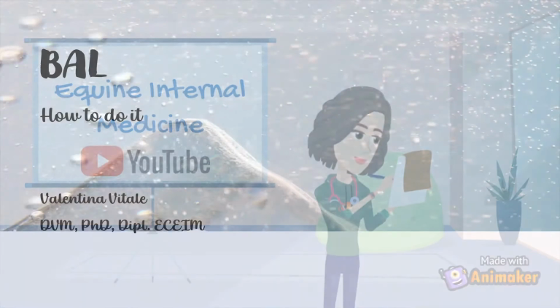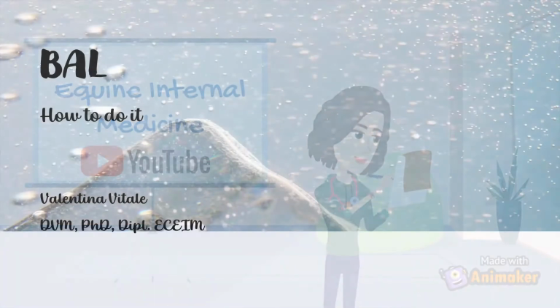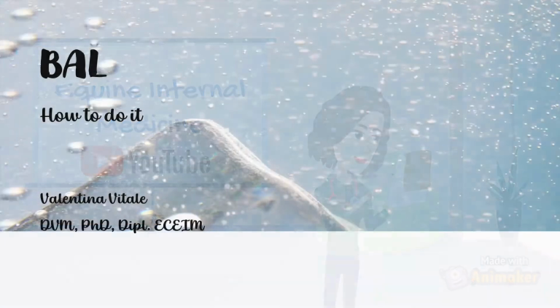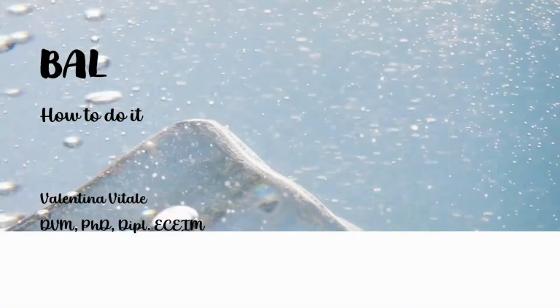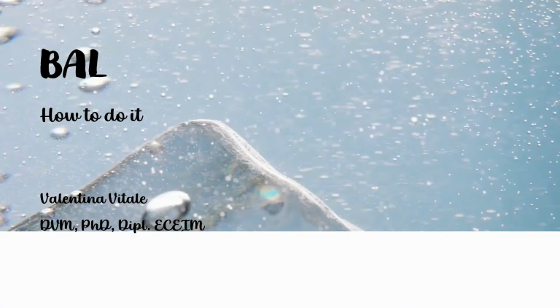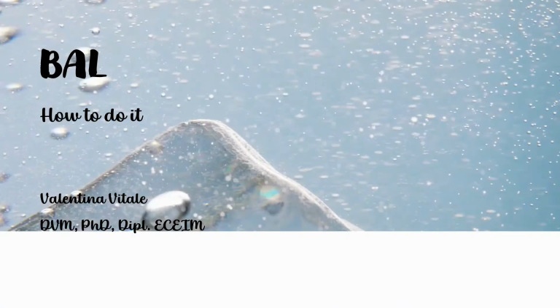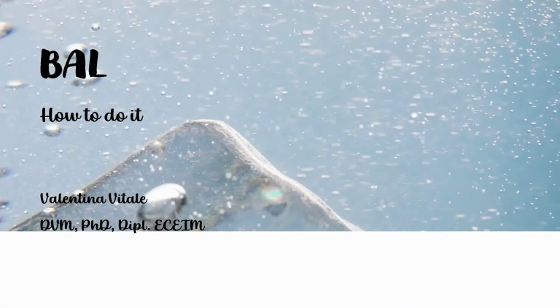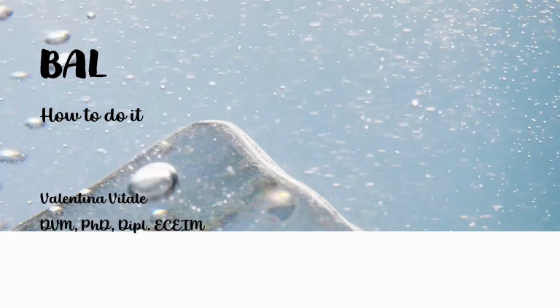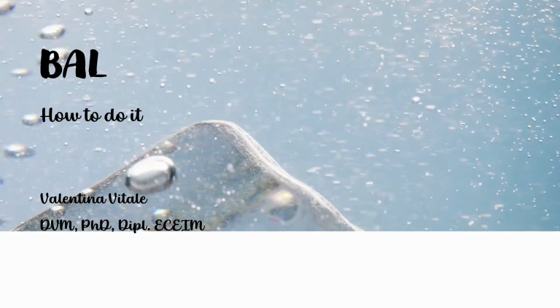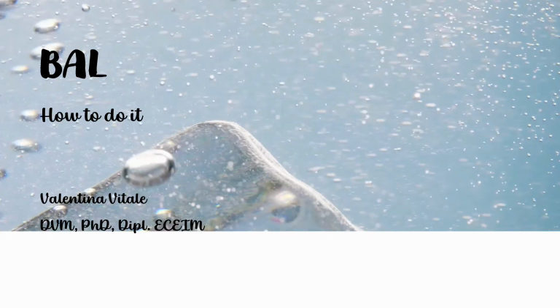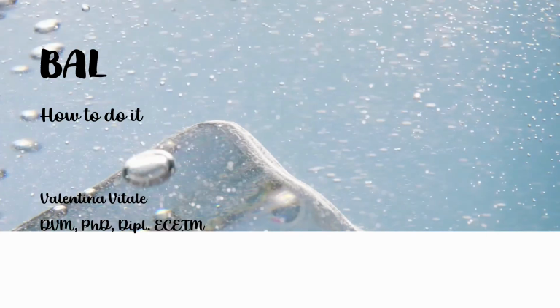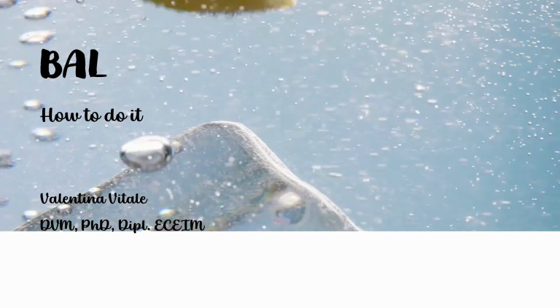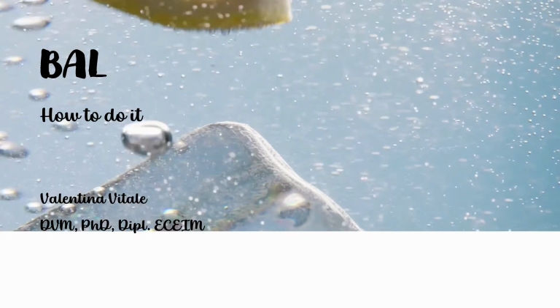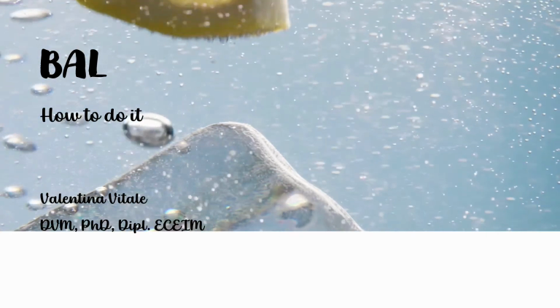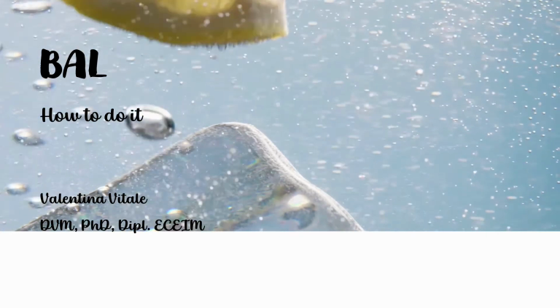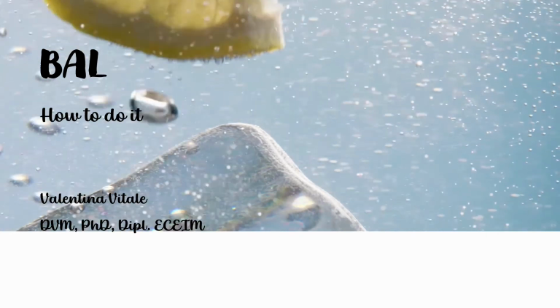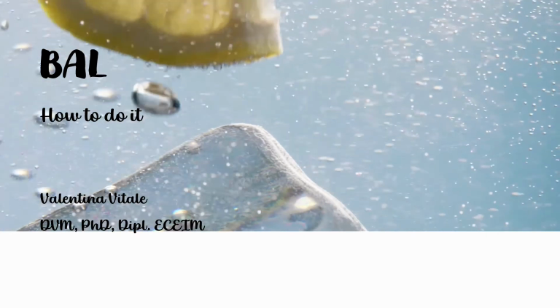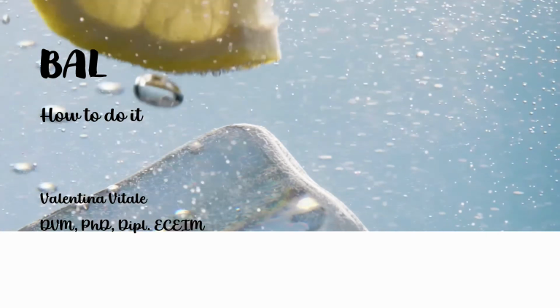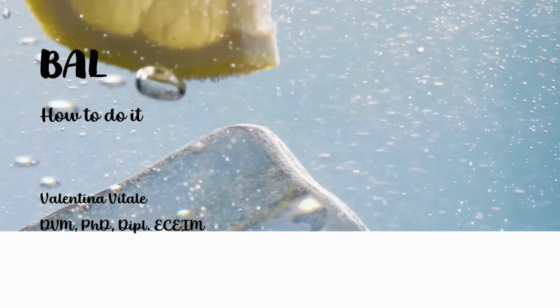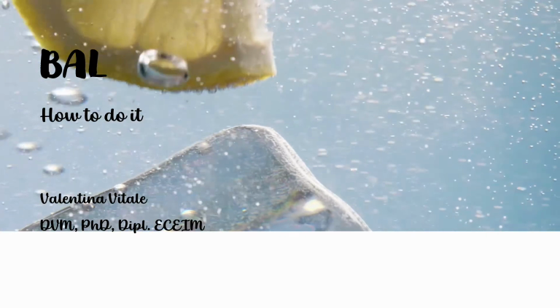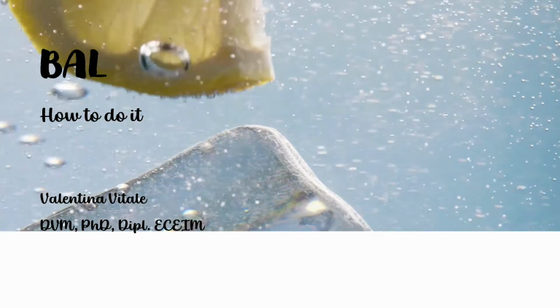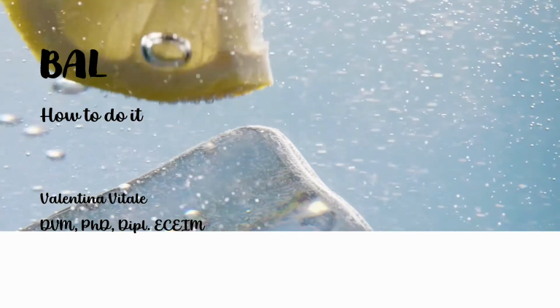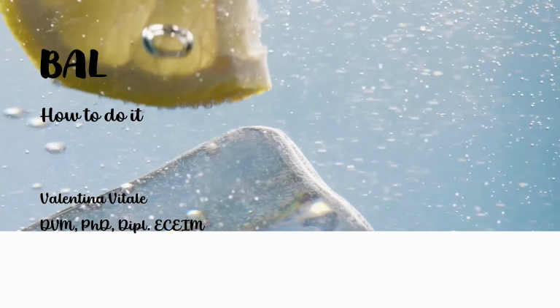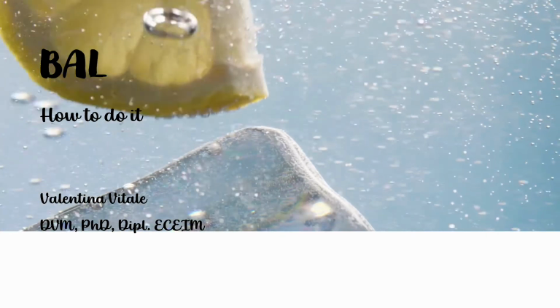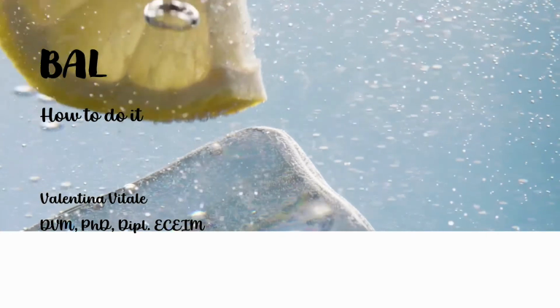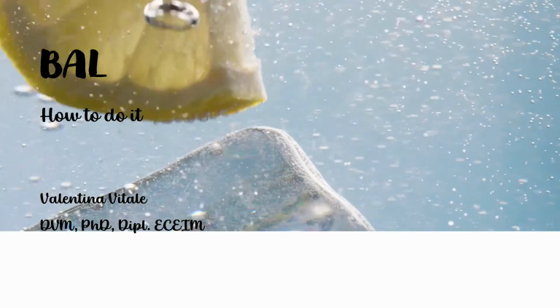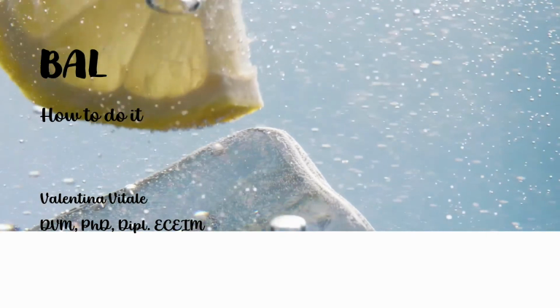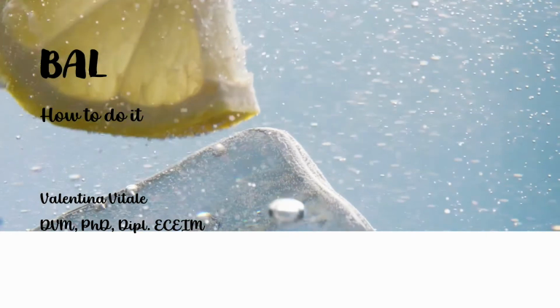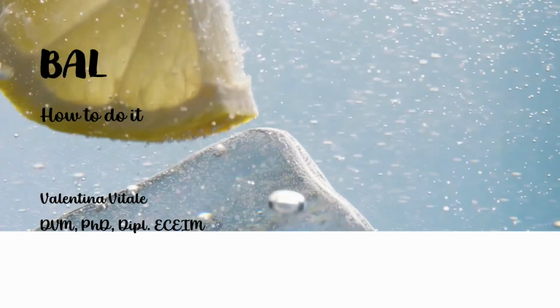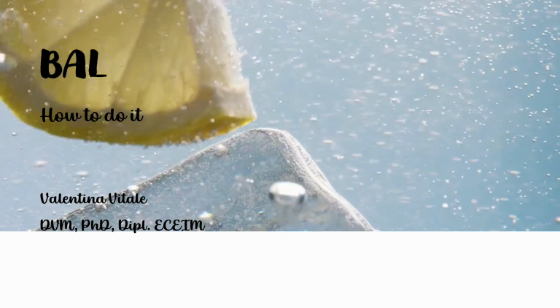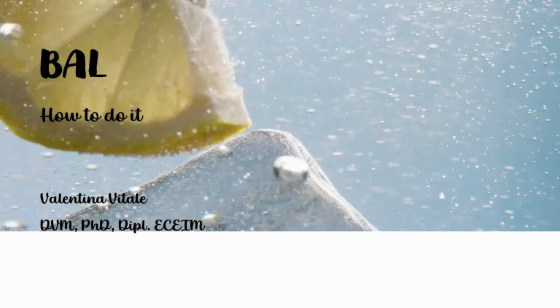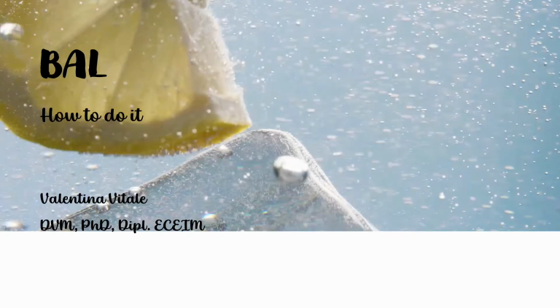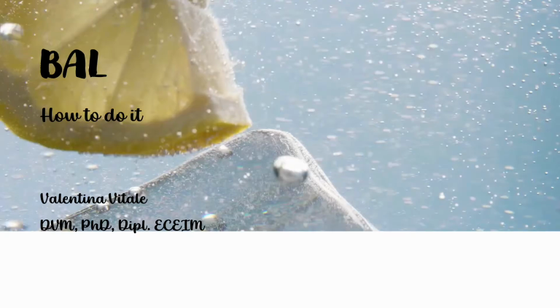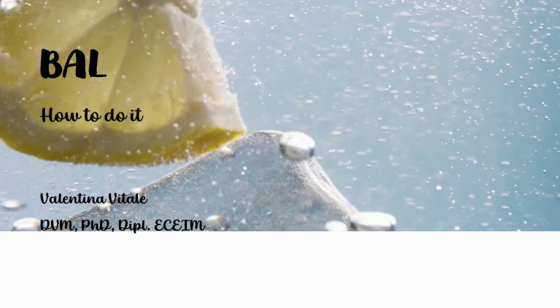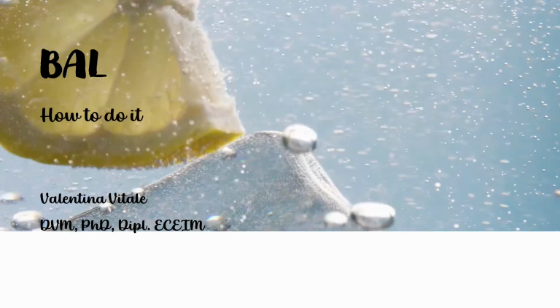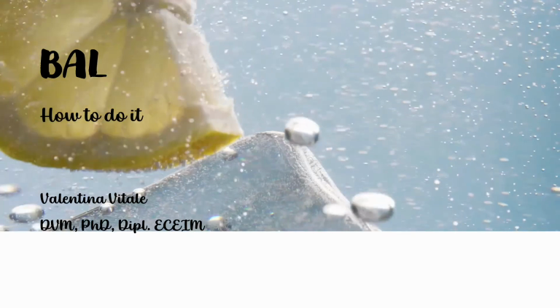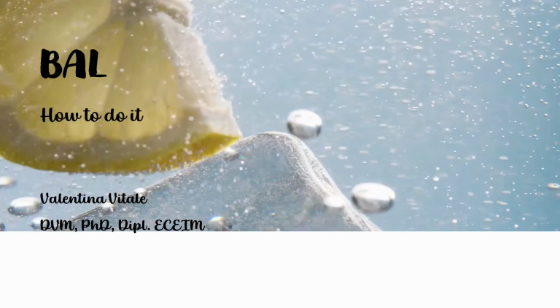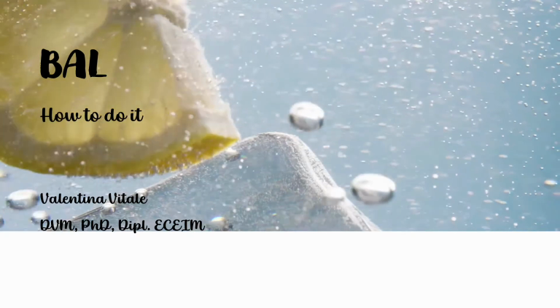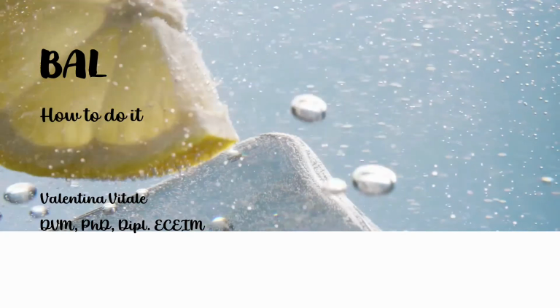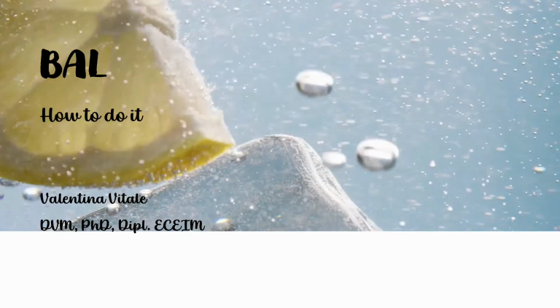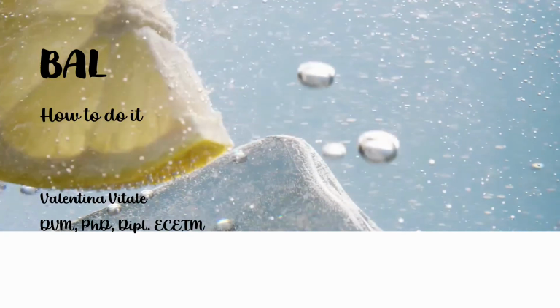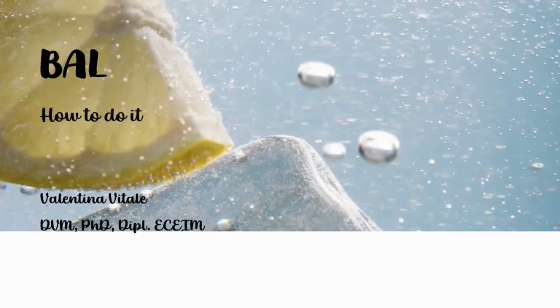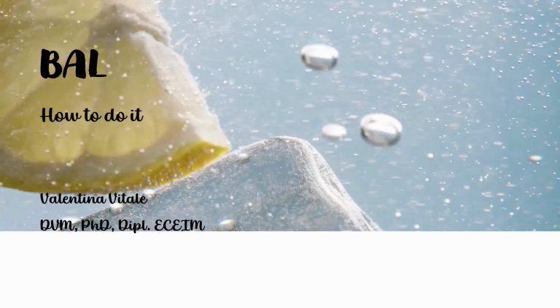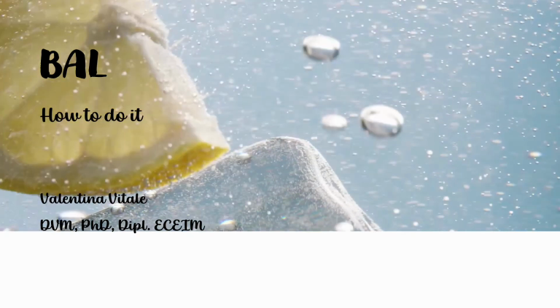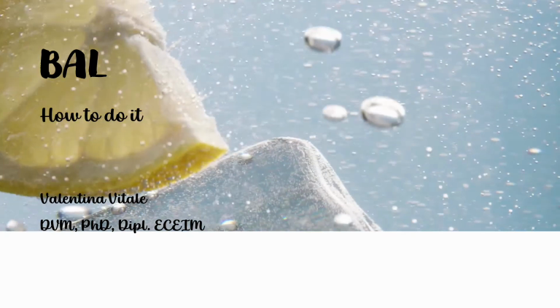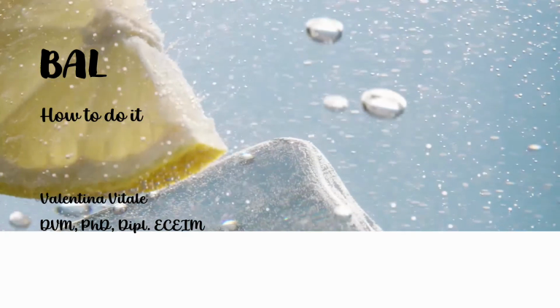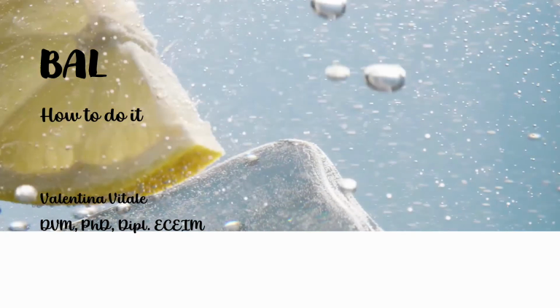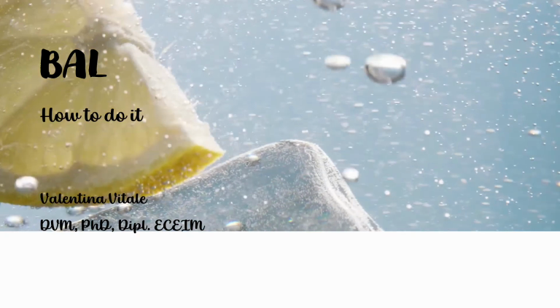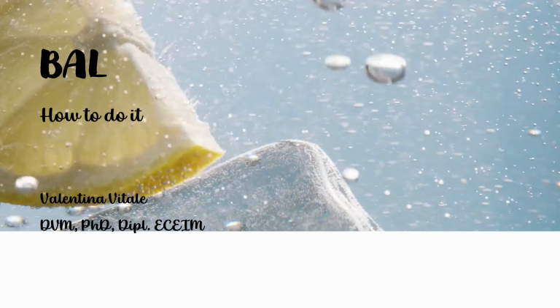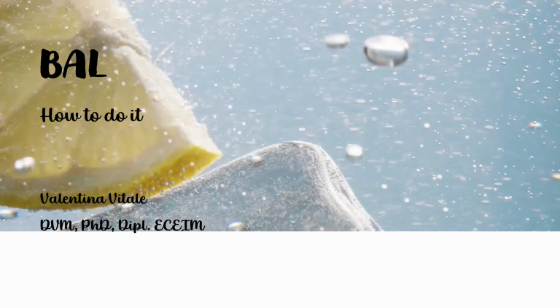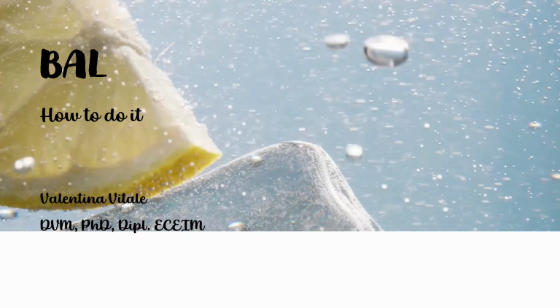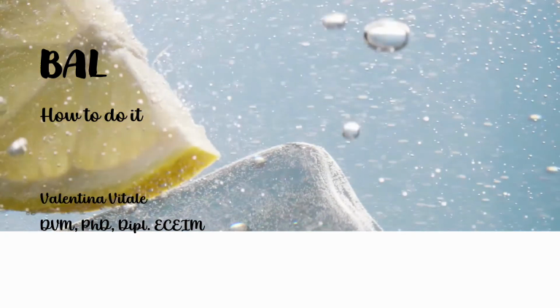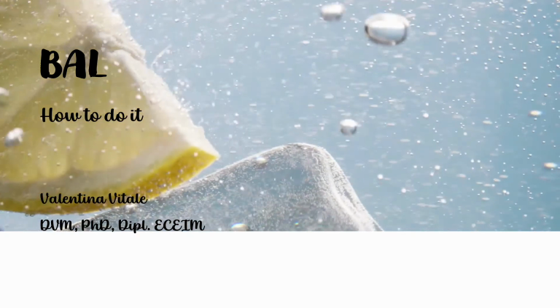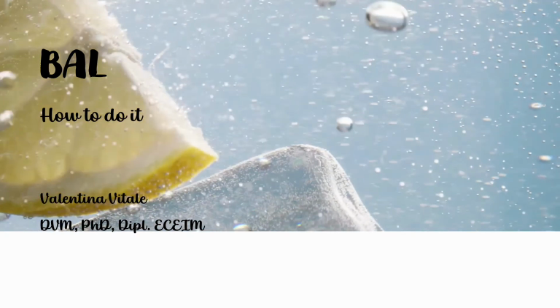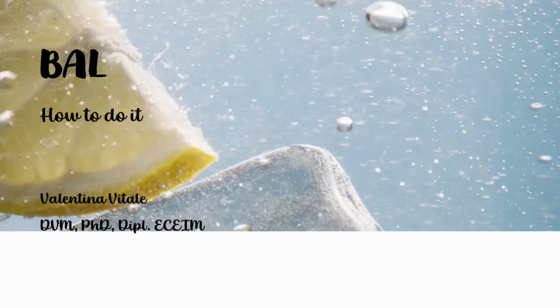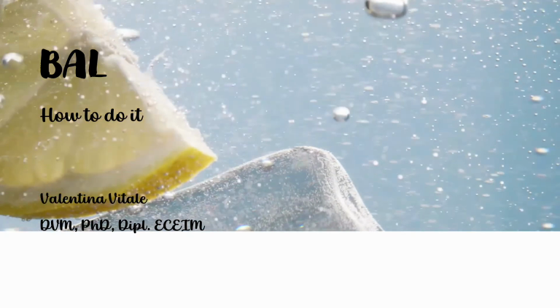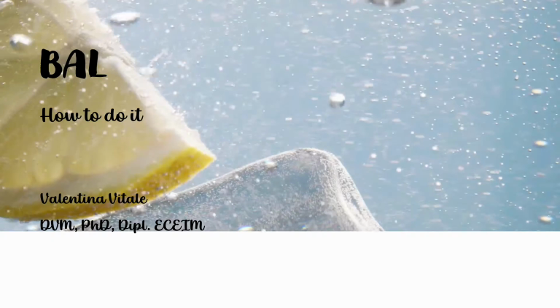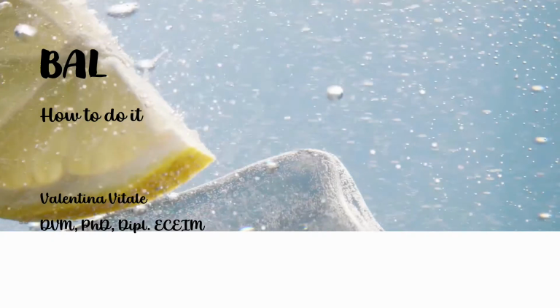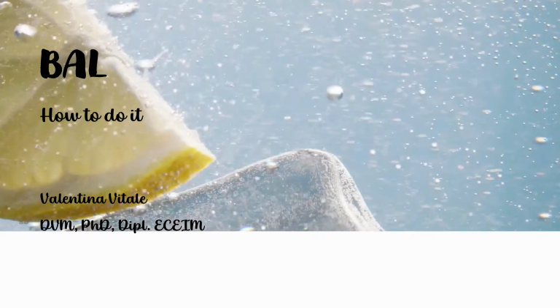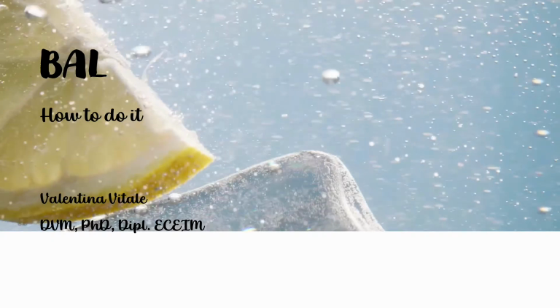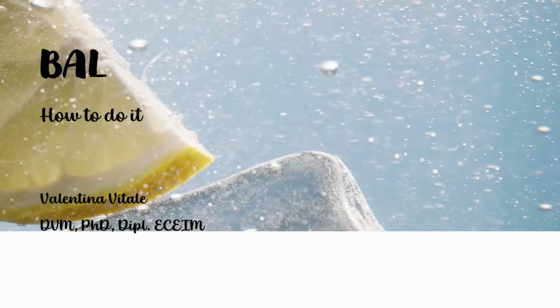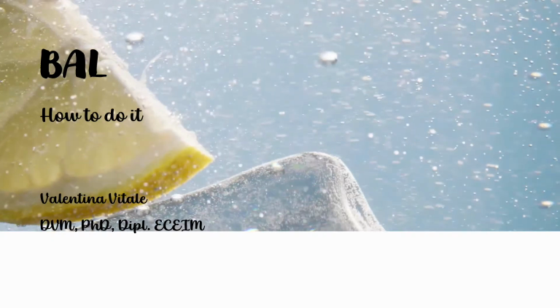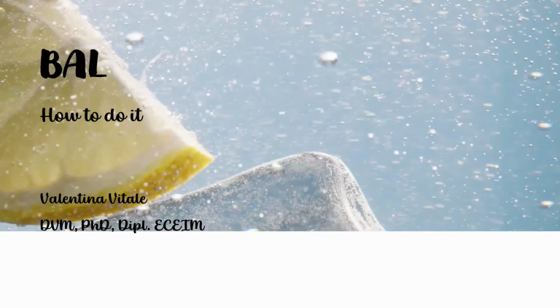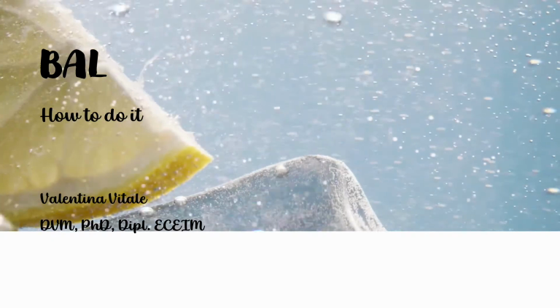Hello, welcome to my channel. In this video, we are going to see the procedure to perform a bronchoalveolar lavage.